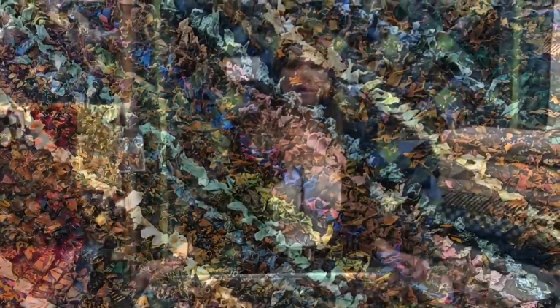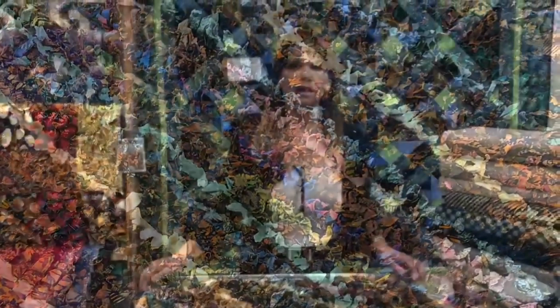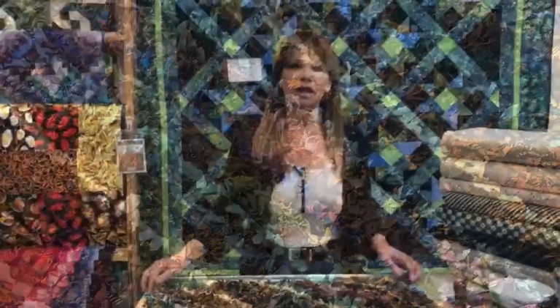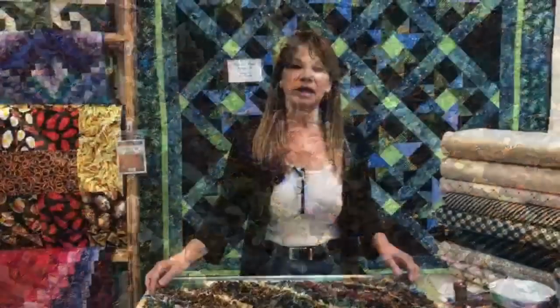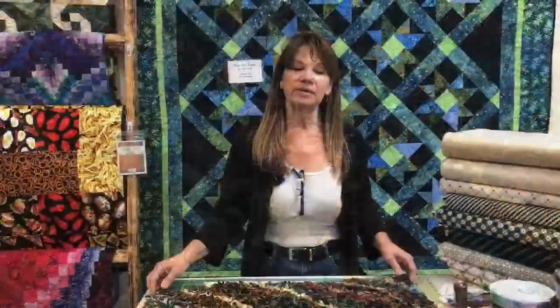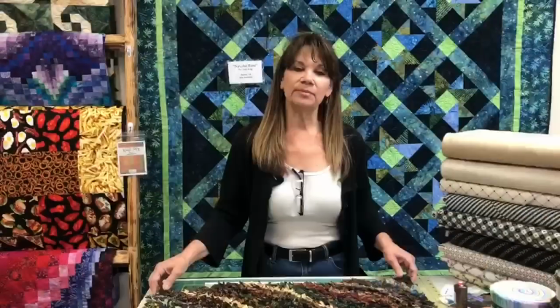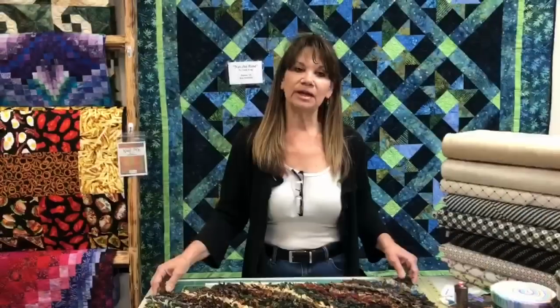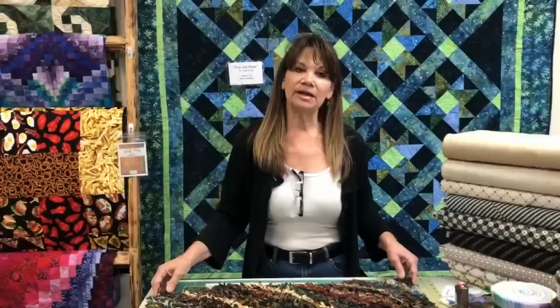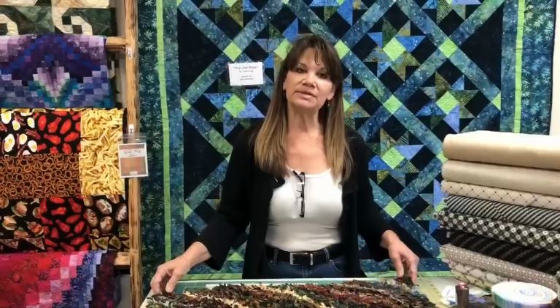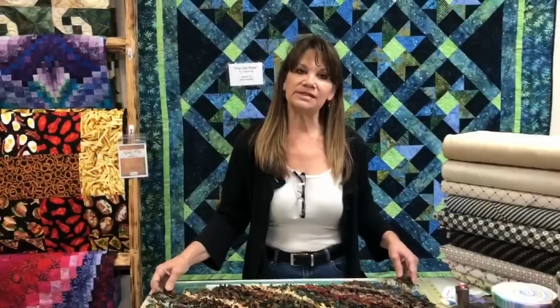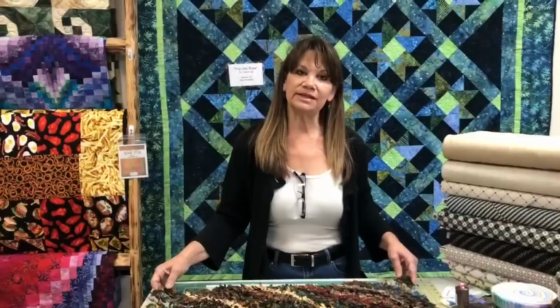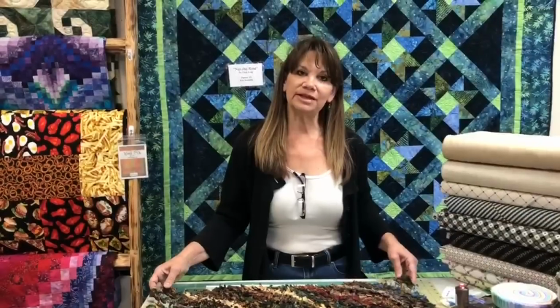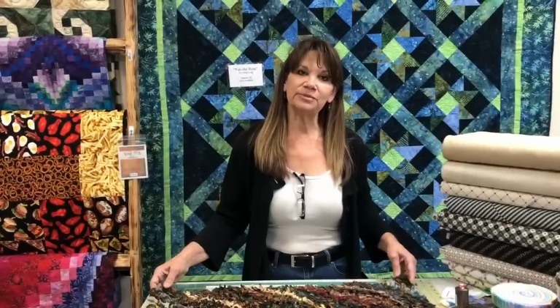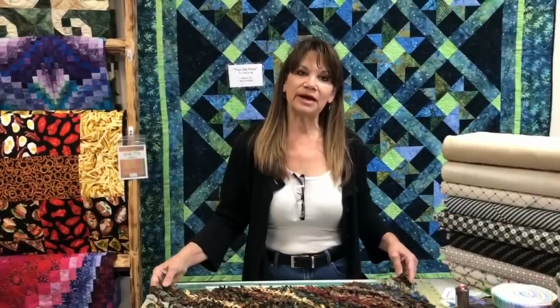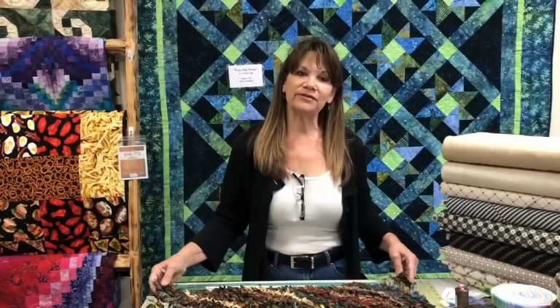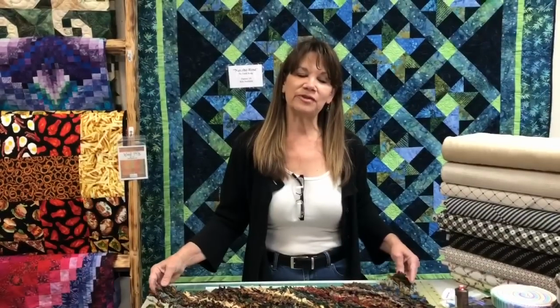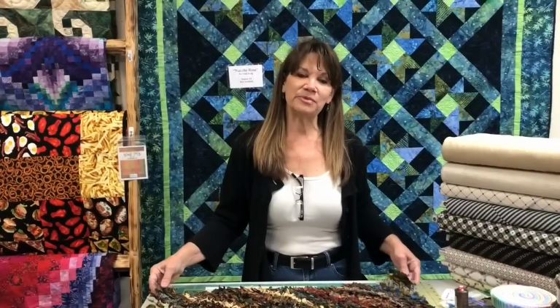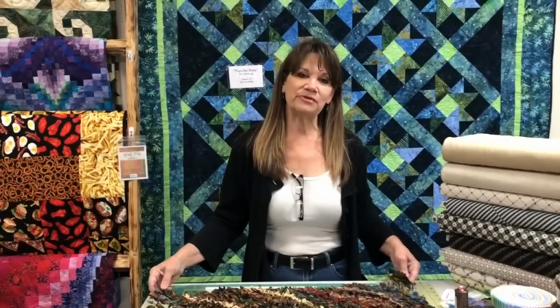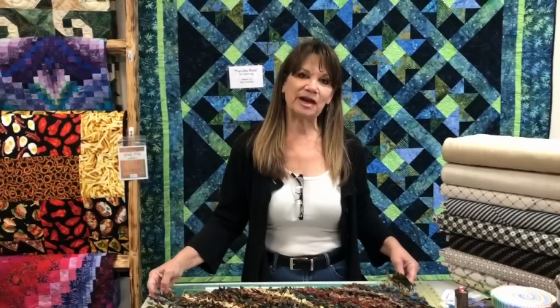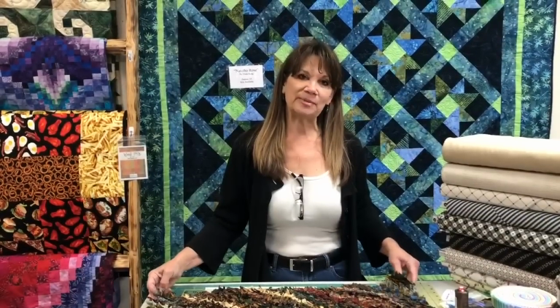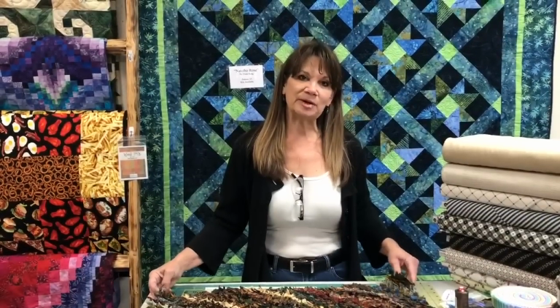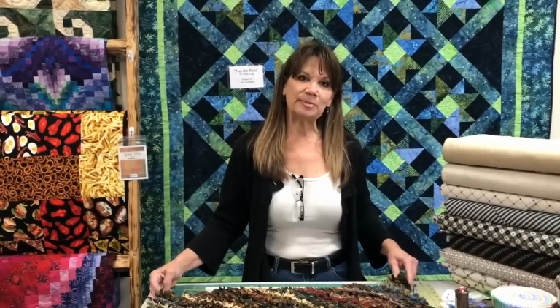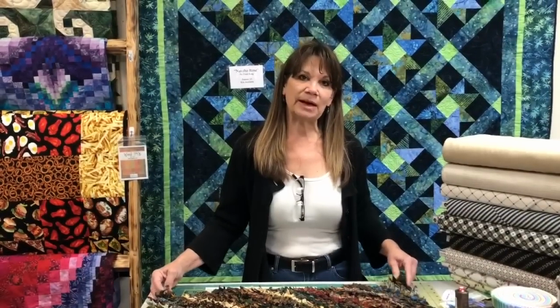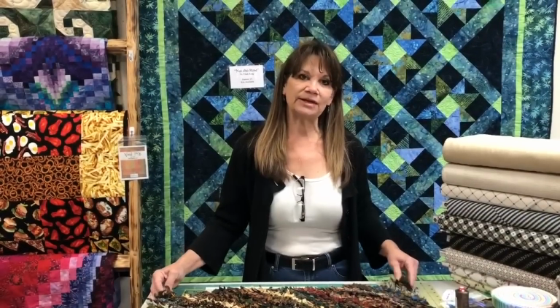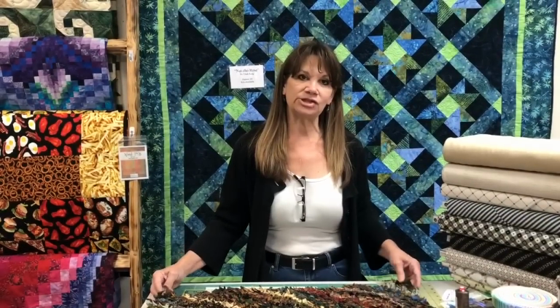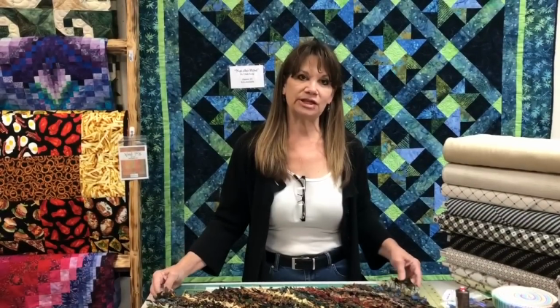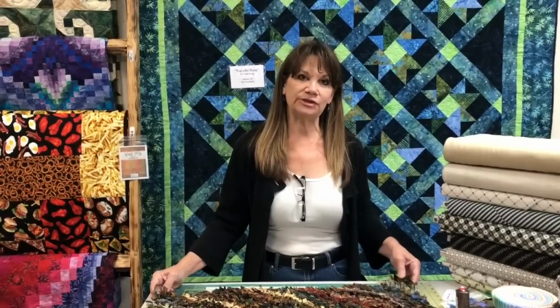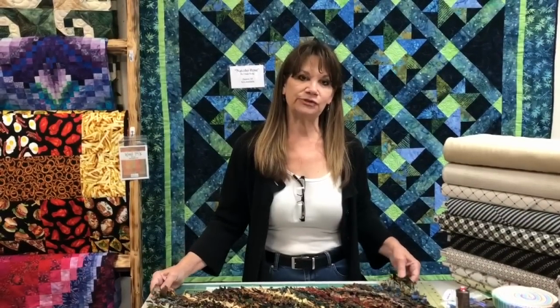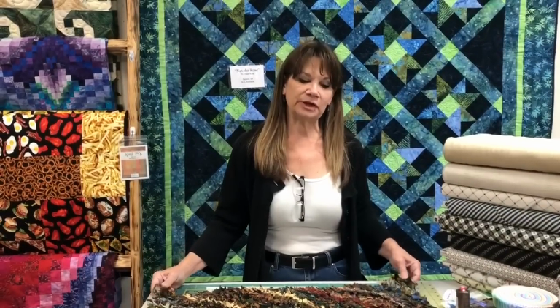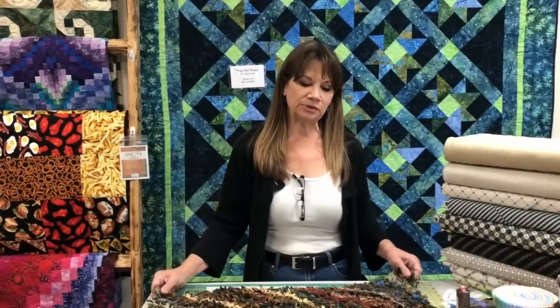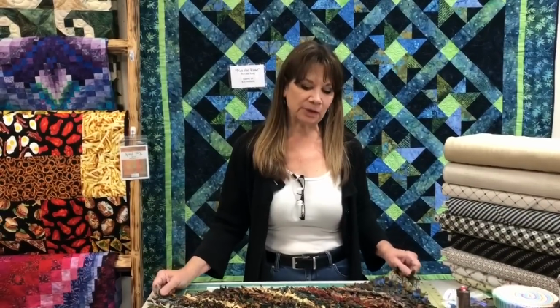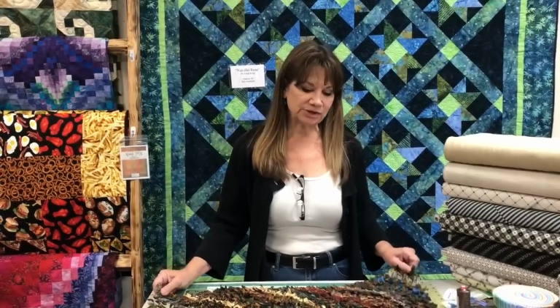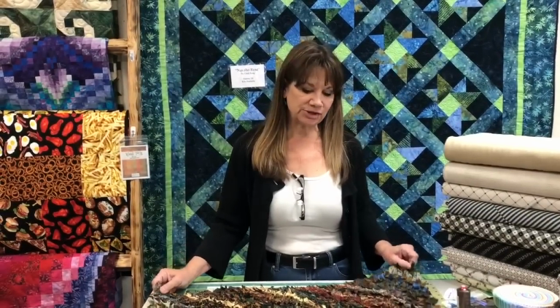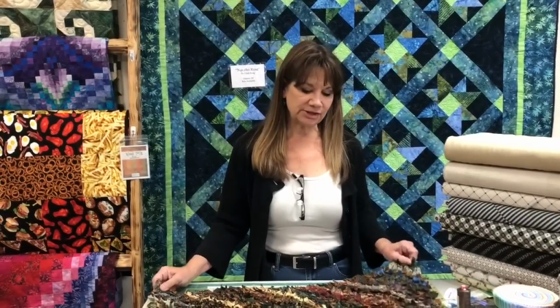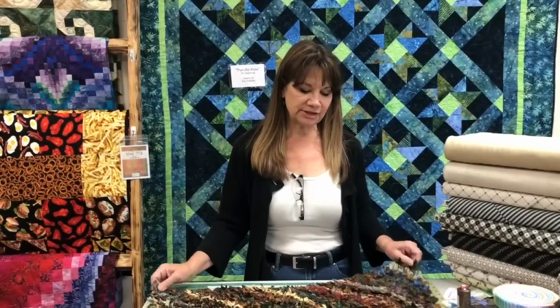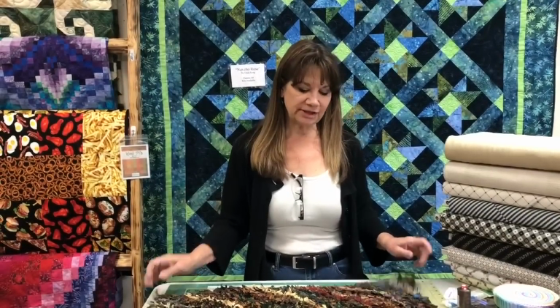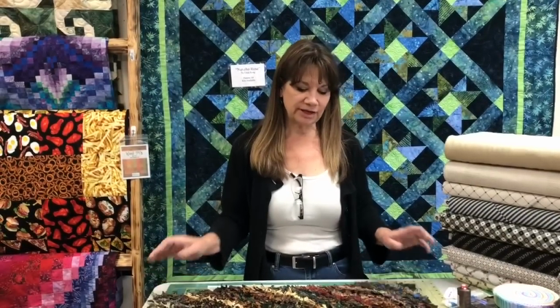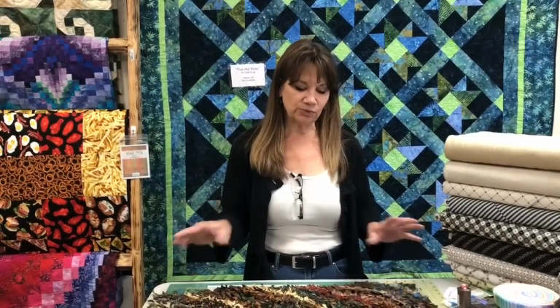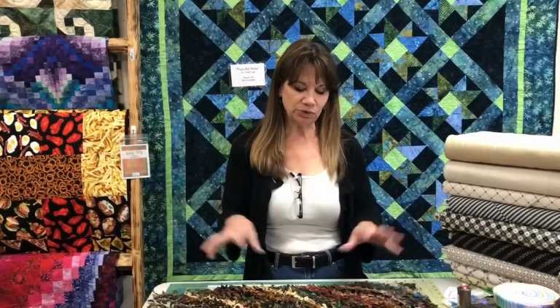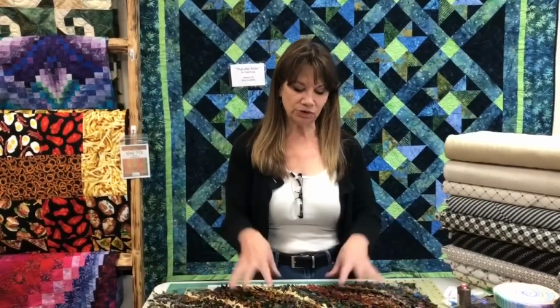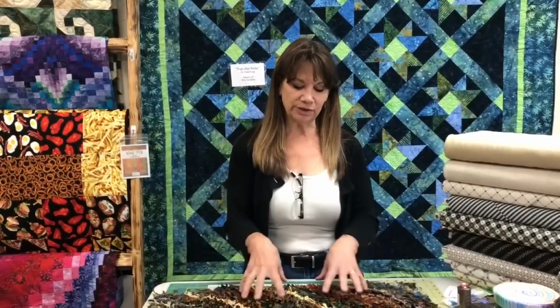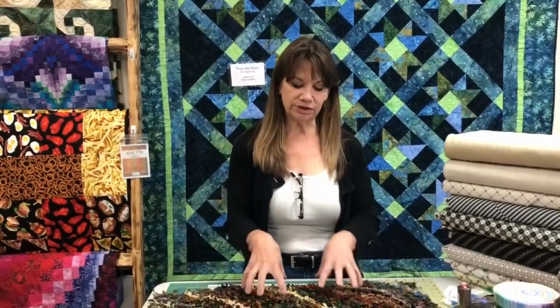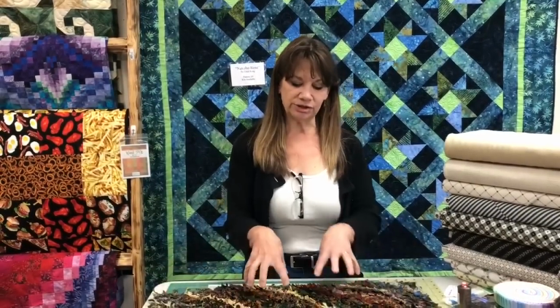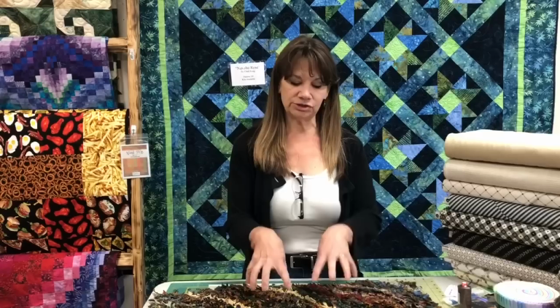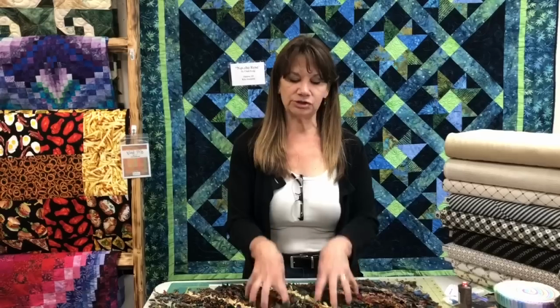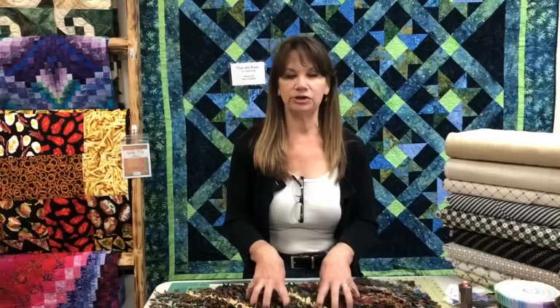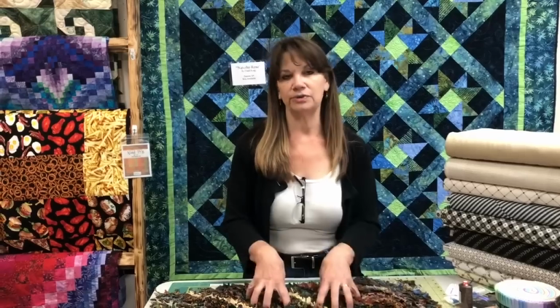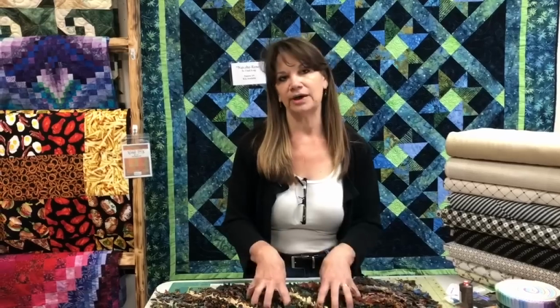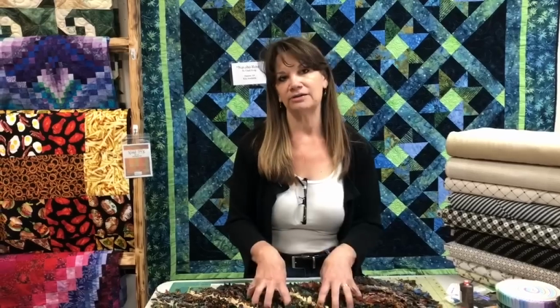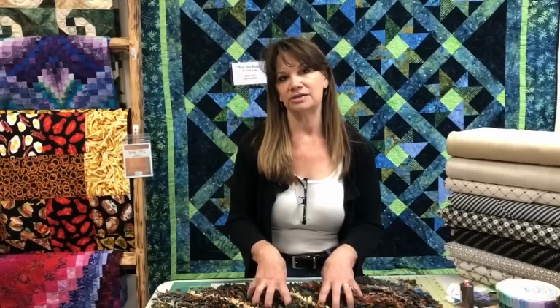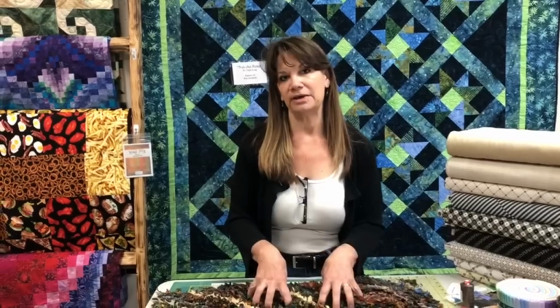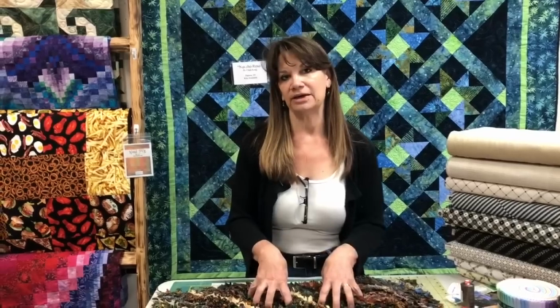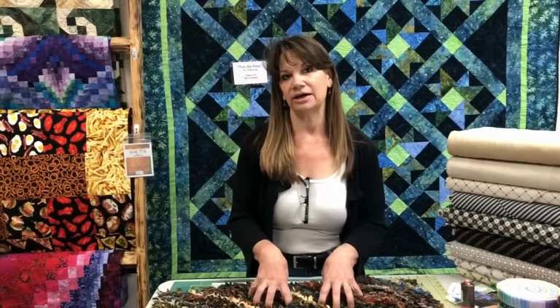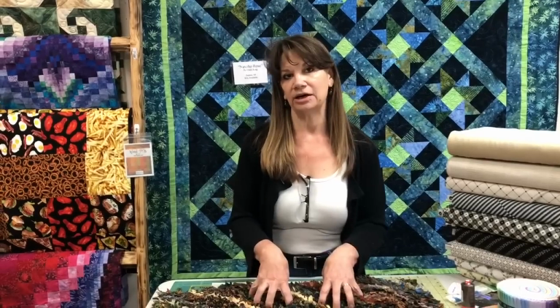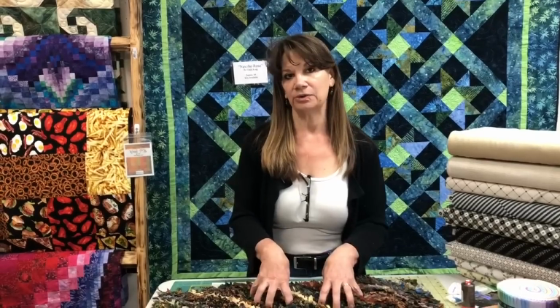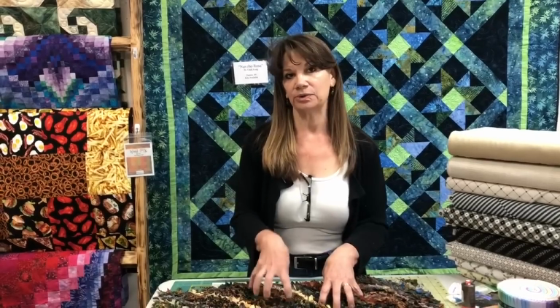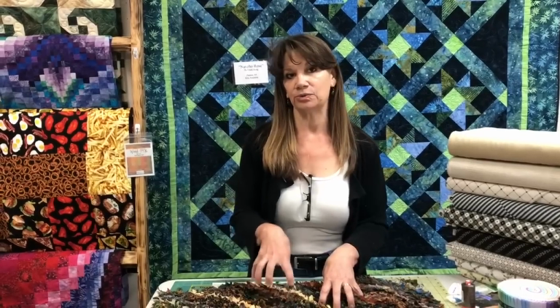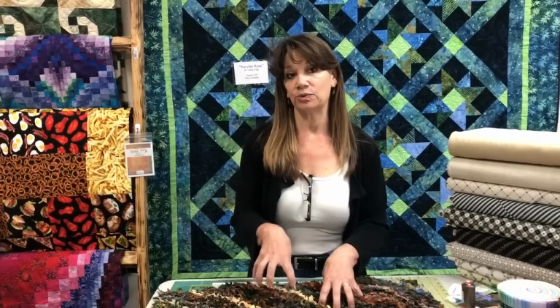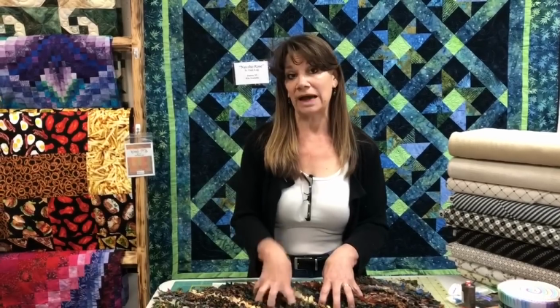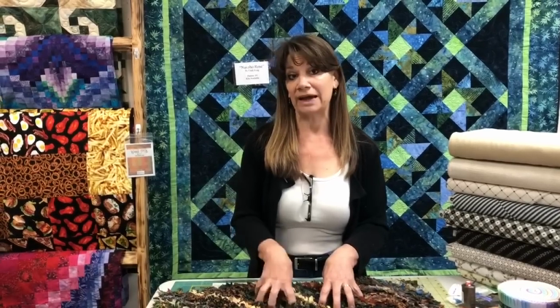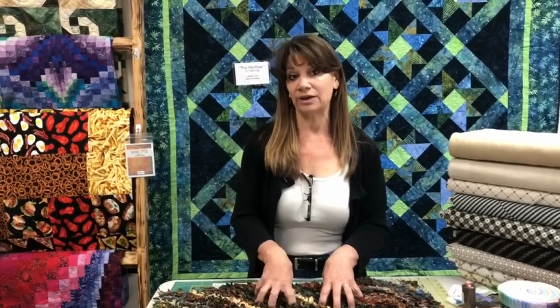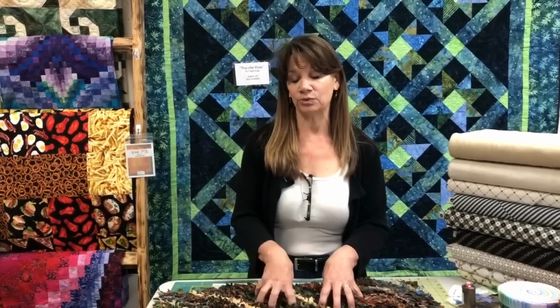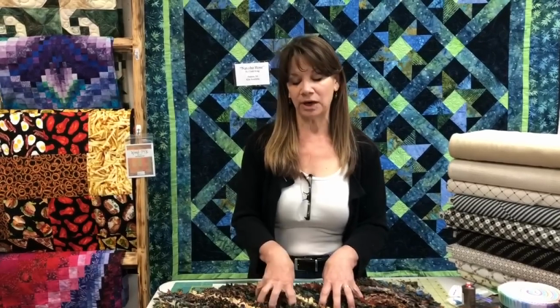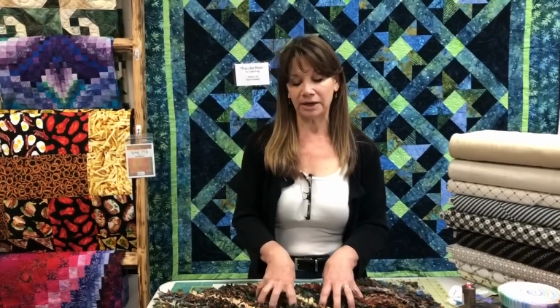Hi, my name is Cindy Rang from the Fabric Patch in Ephrata, Washington, and we're going to show you how to make our rag rug.